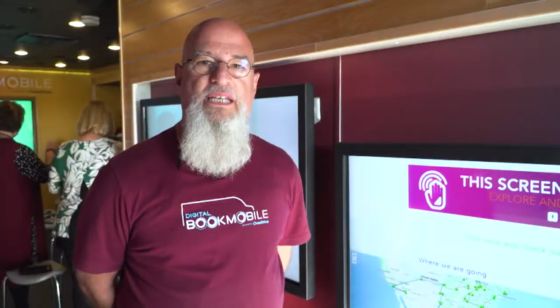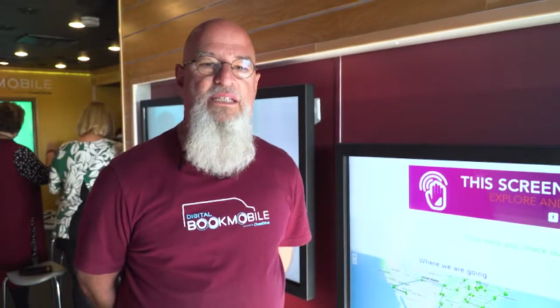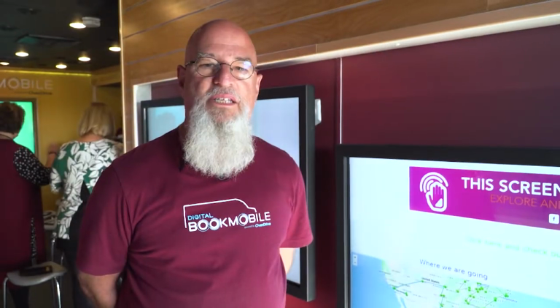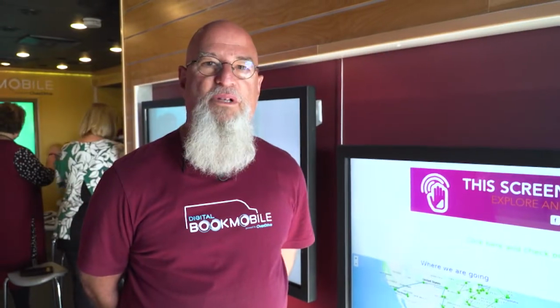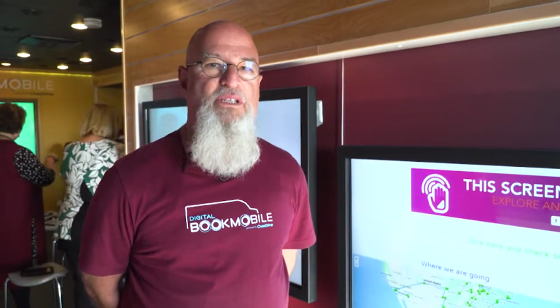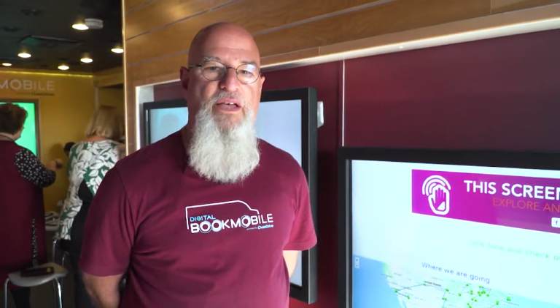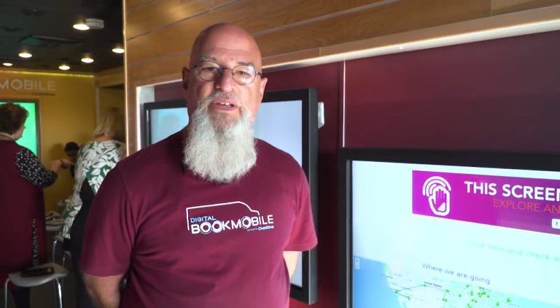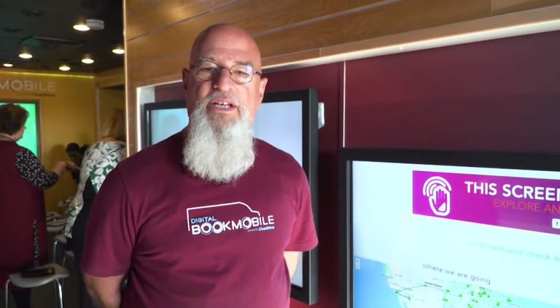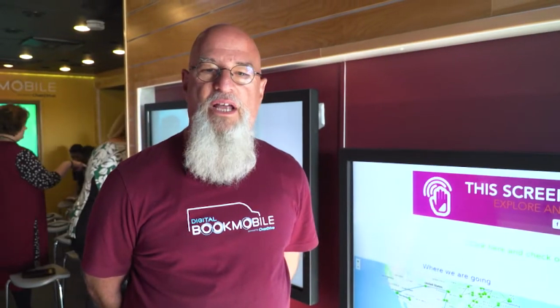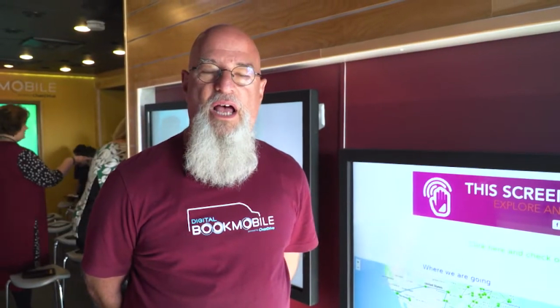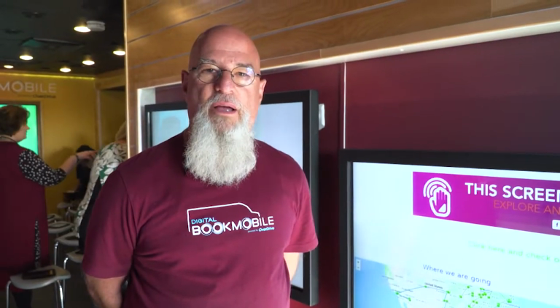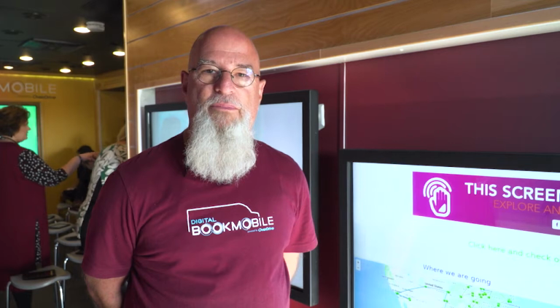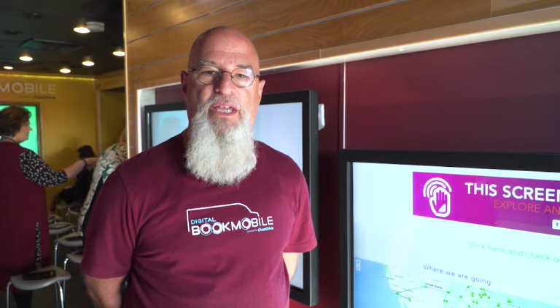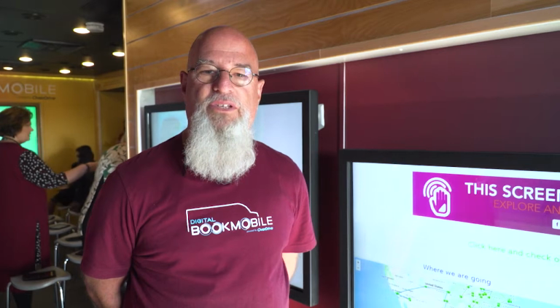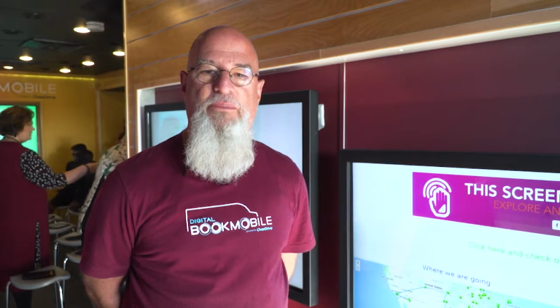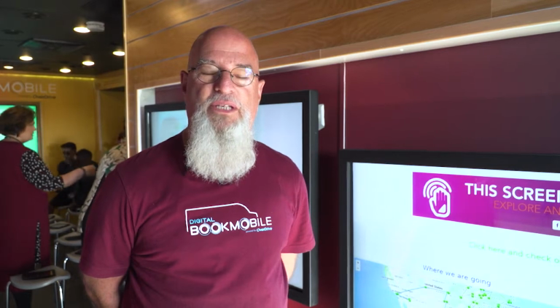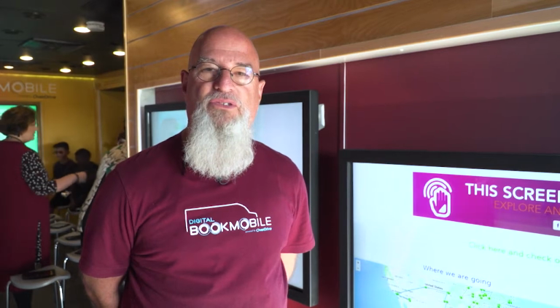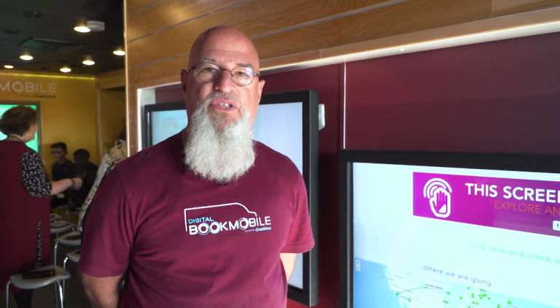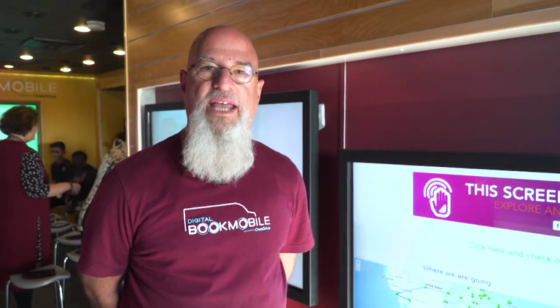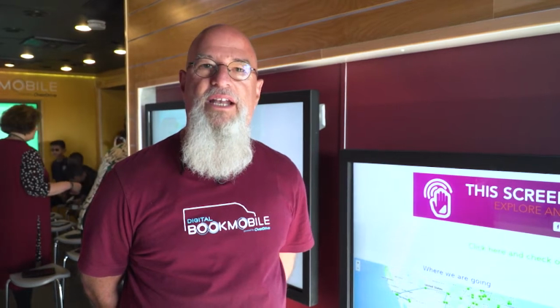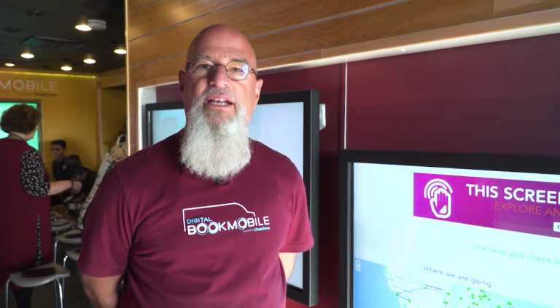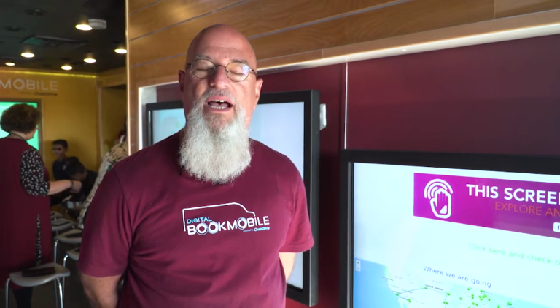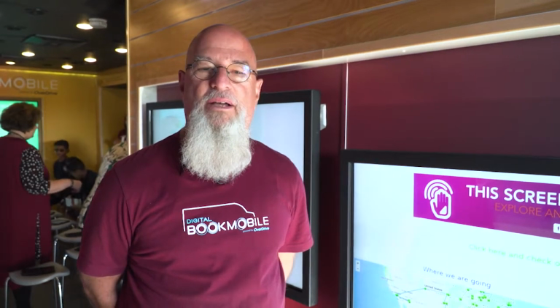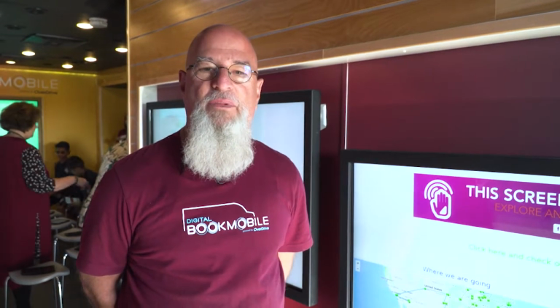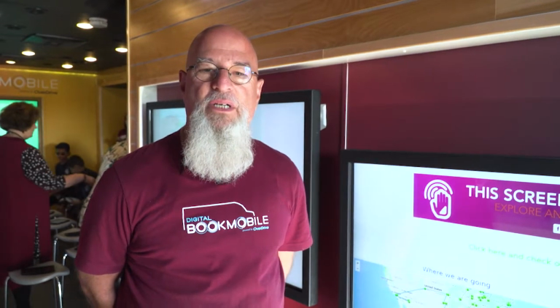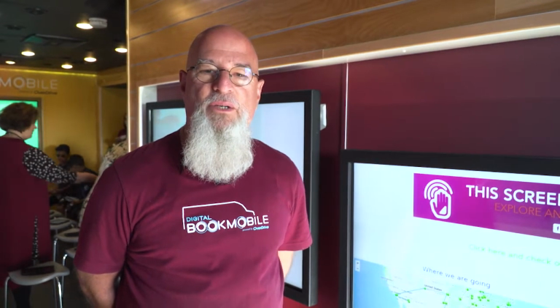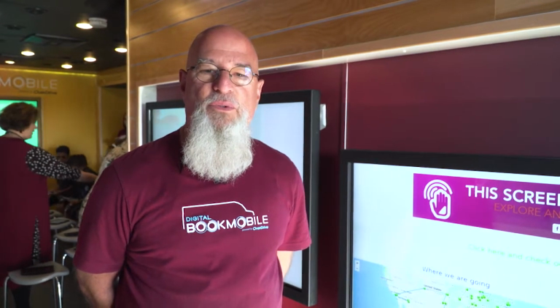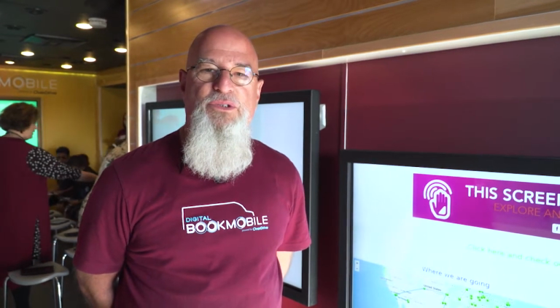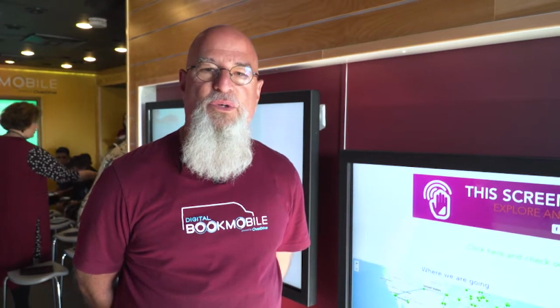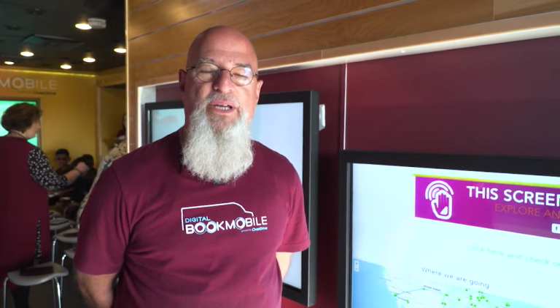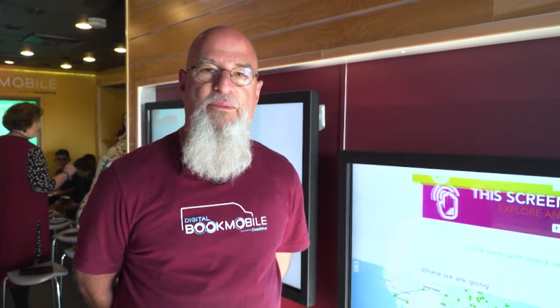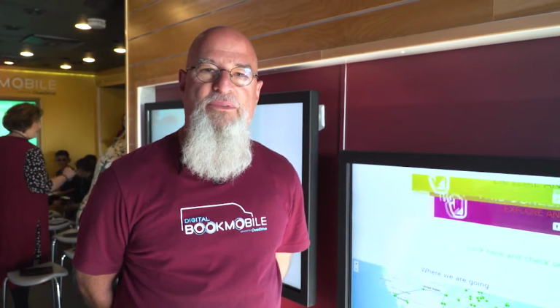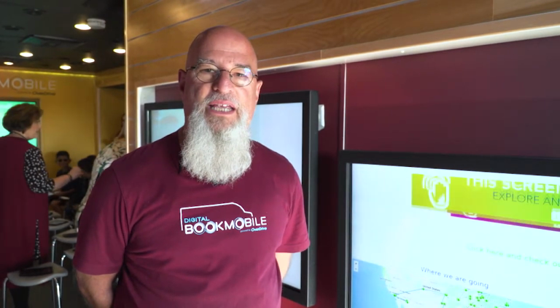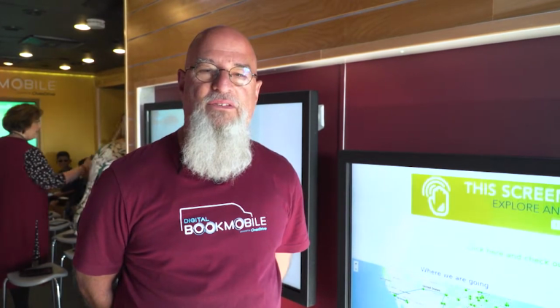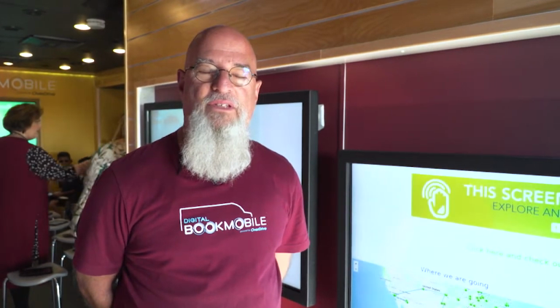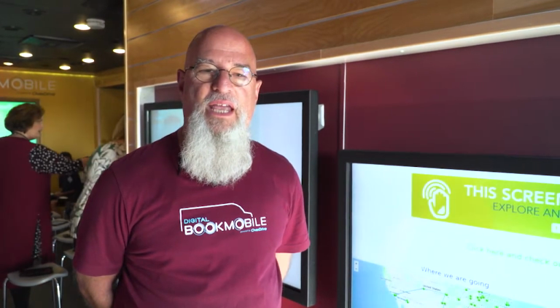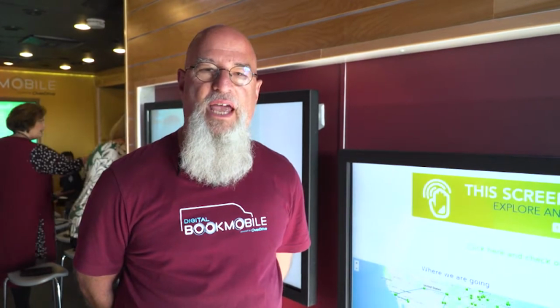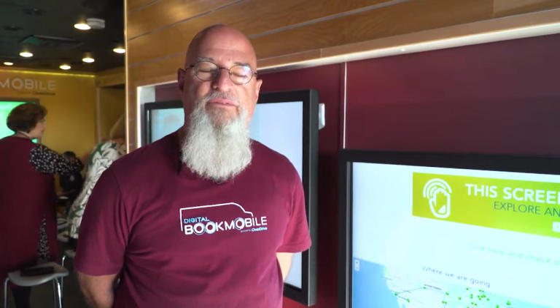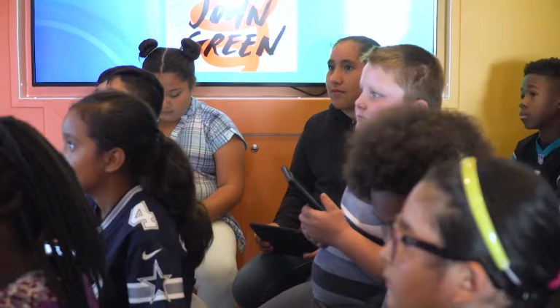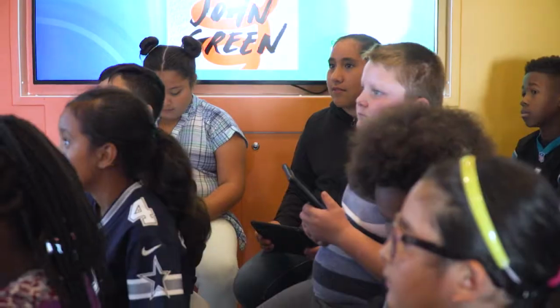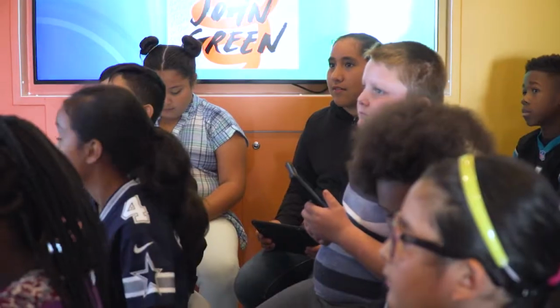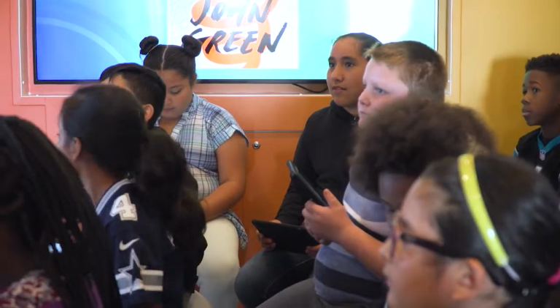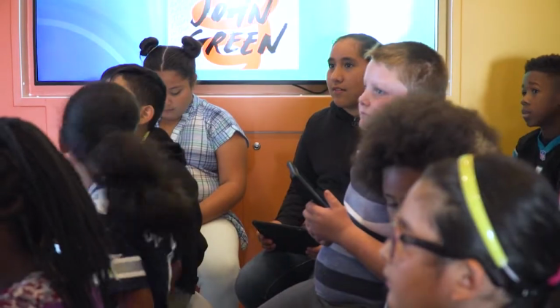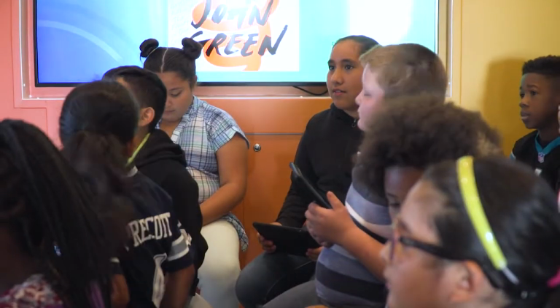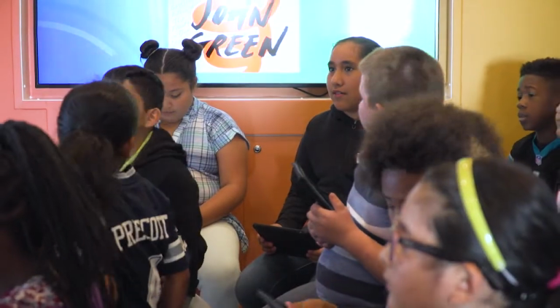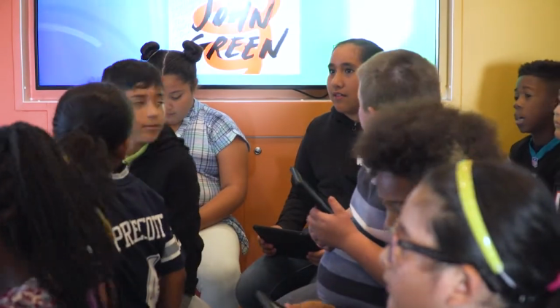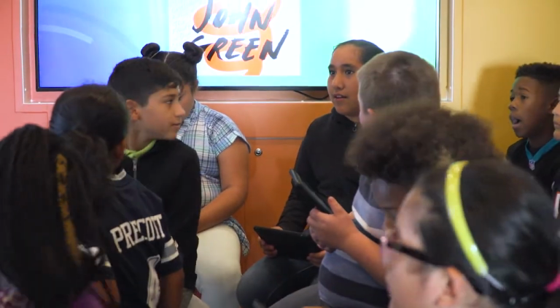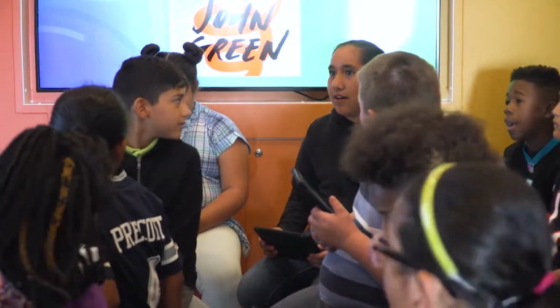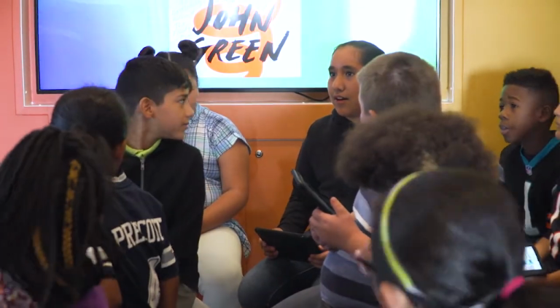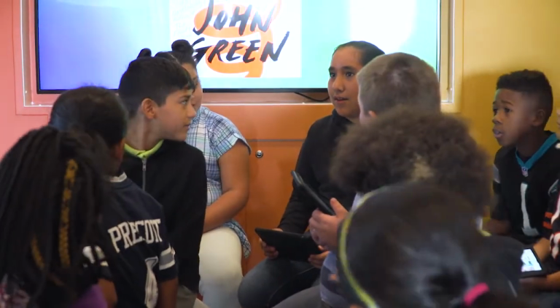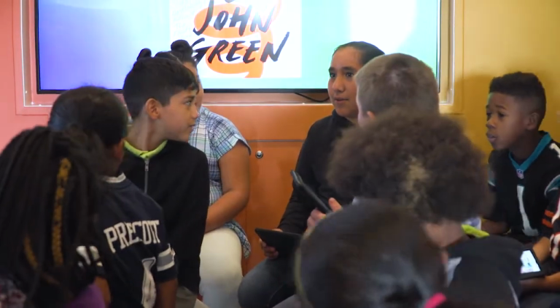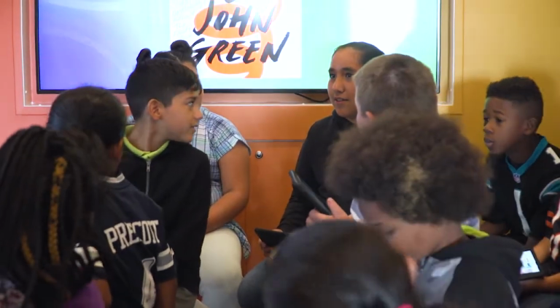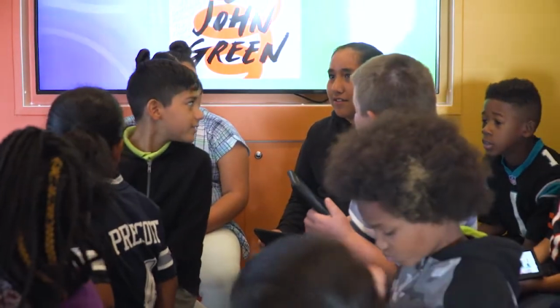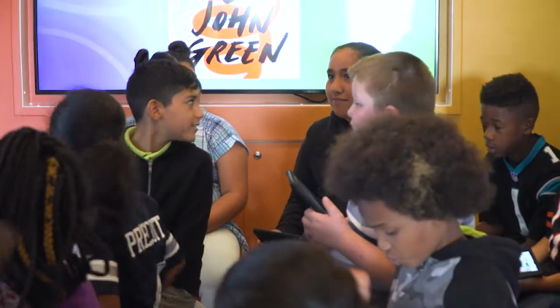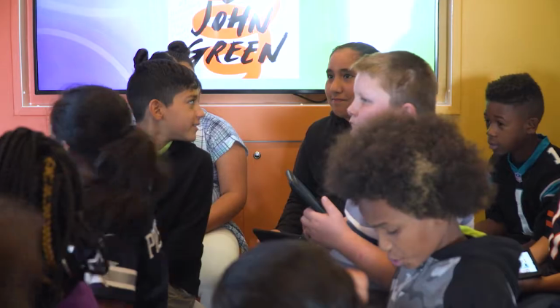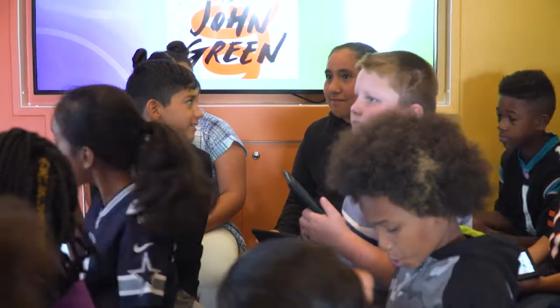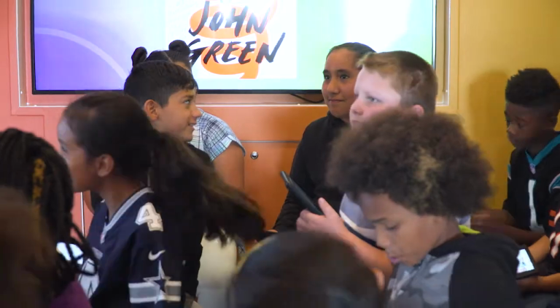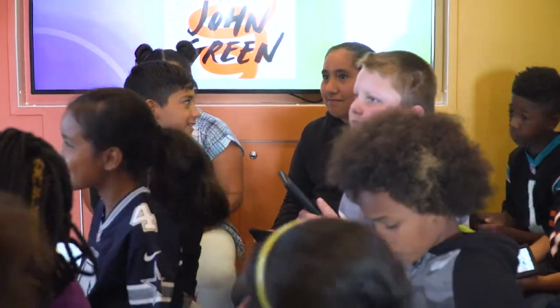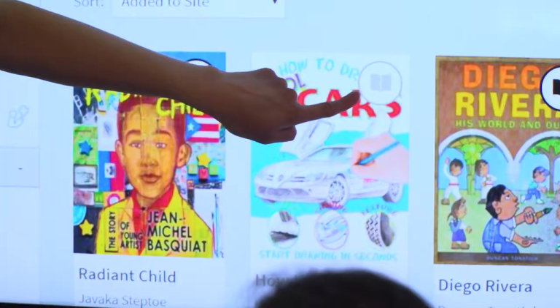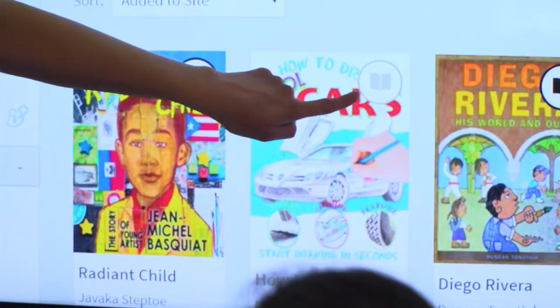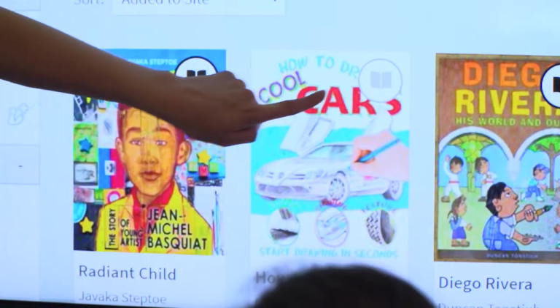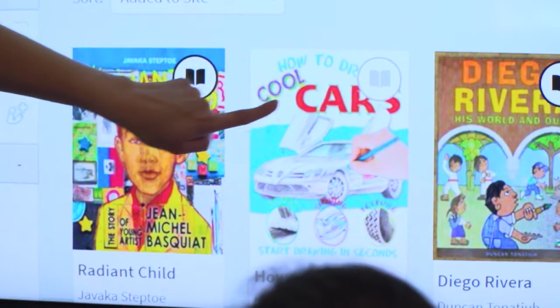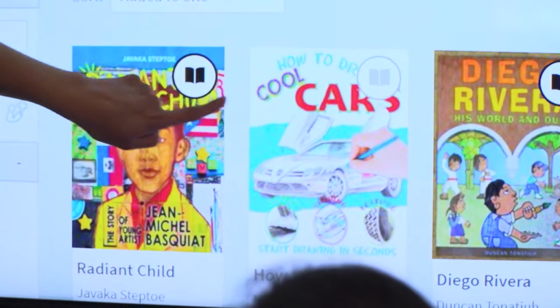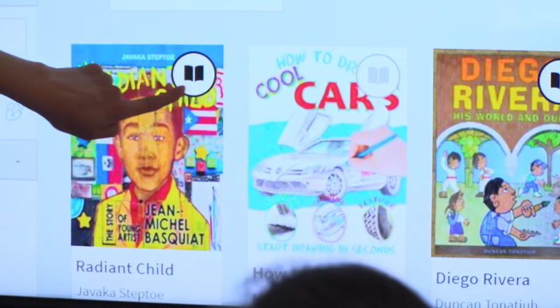The kids seem to love it. They seem excited. We're showing them things that they have not seen on the app or maybe haven't seen in their school program.